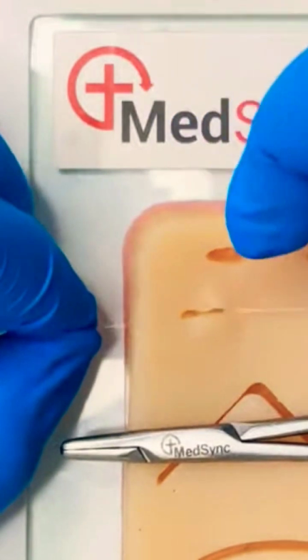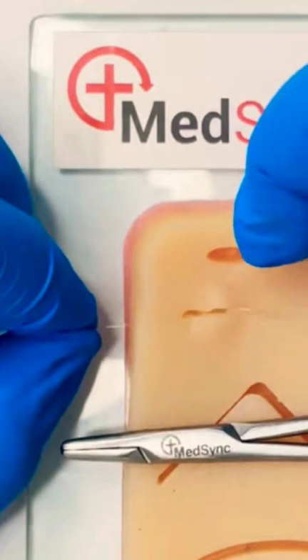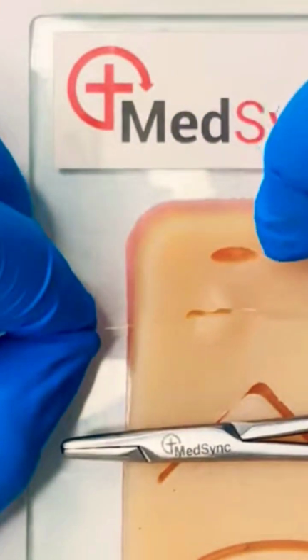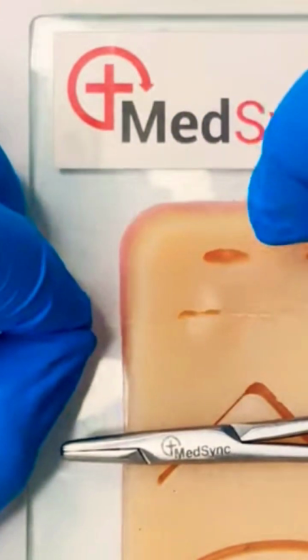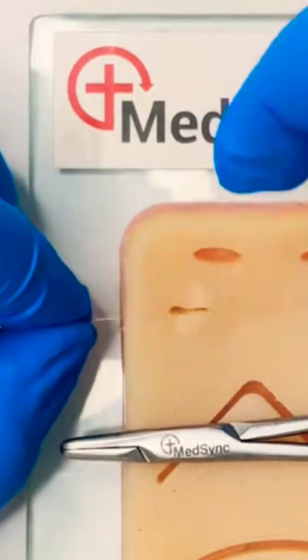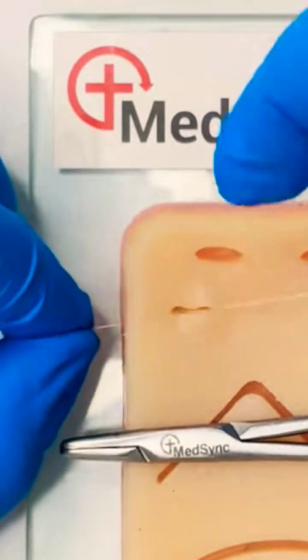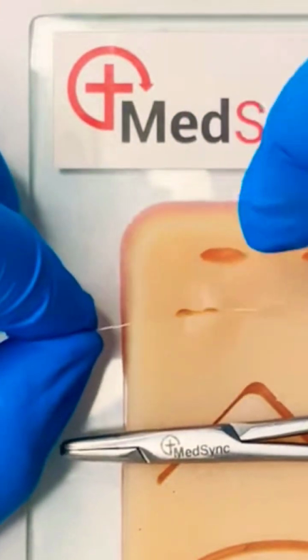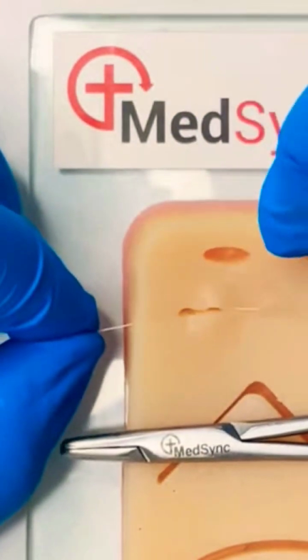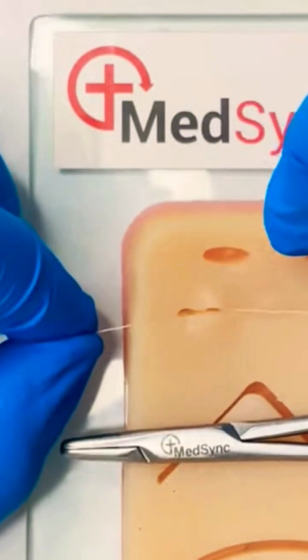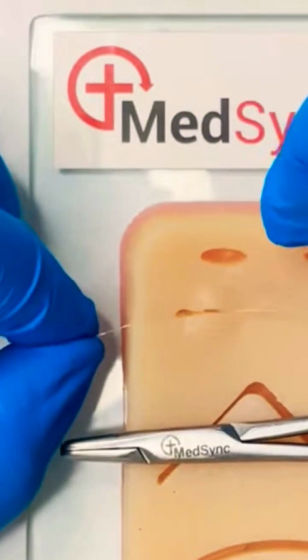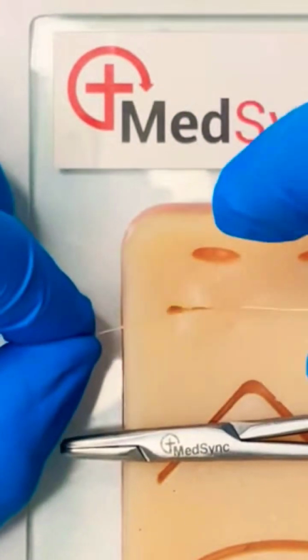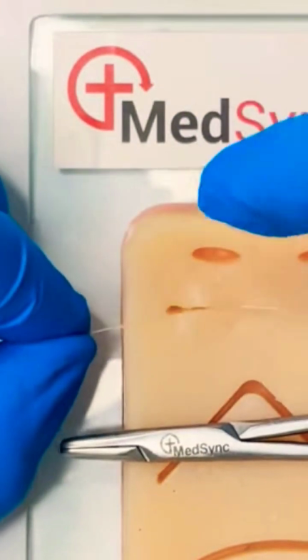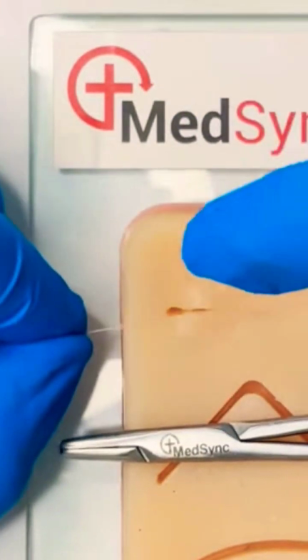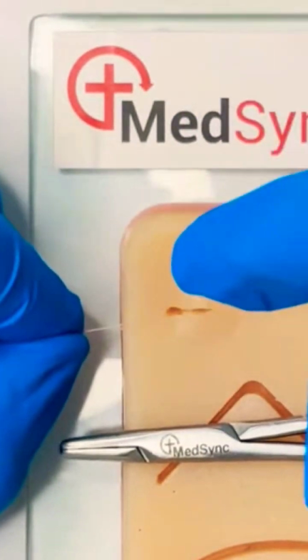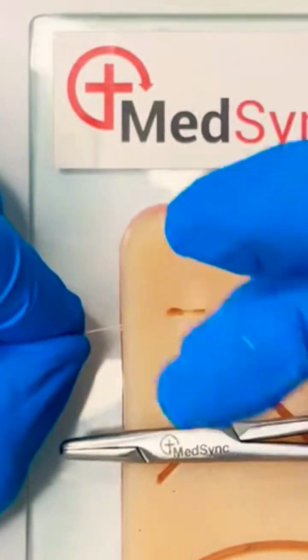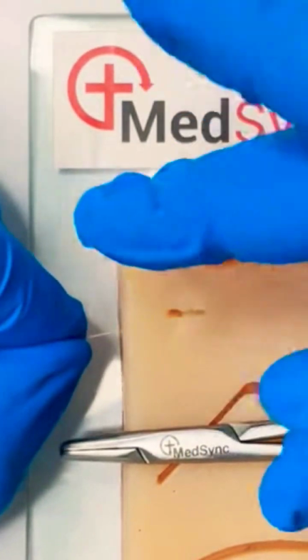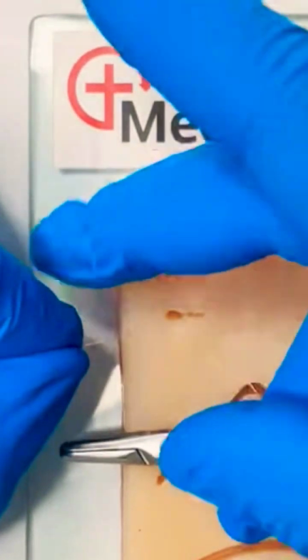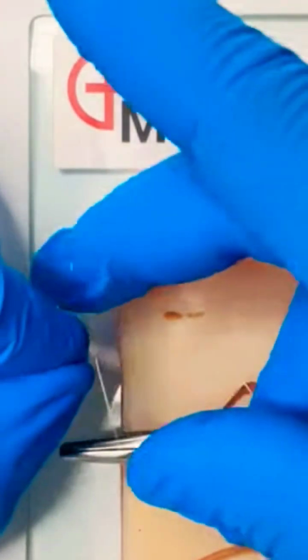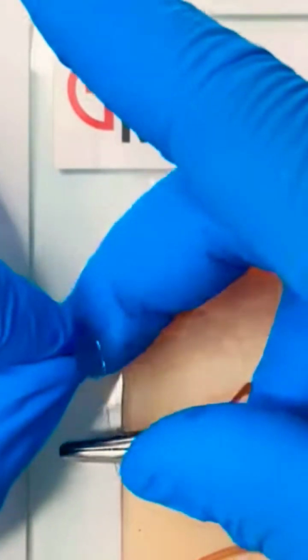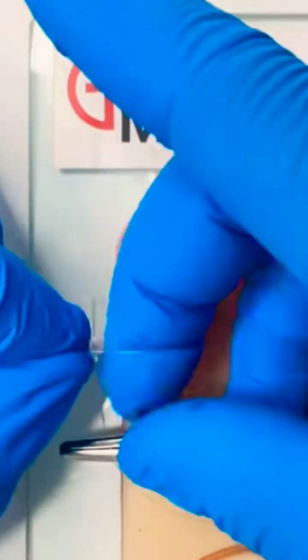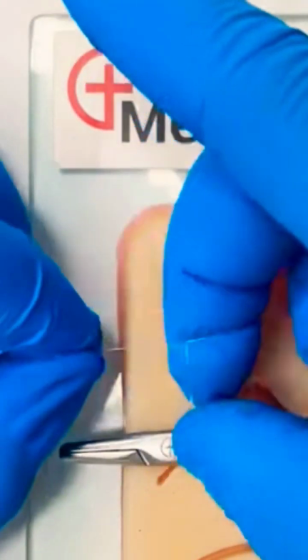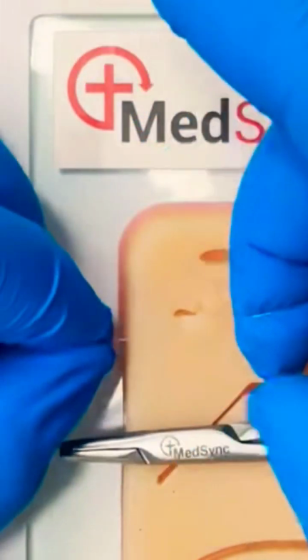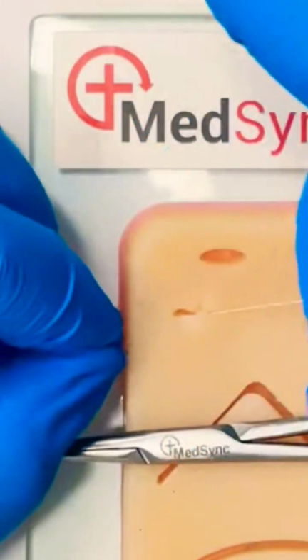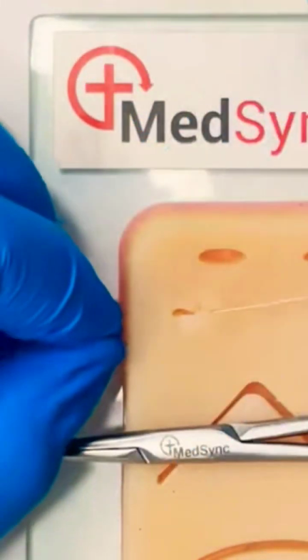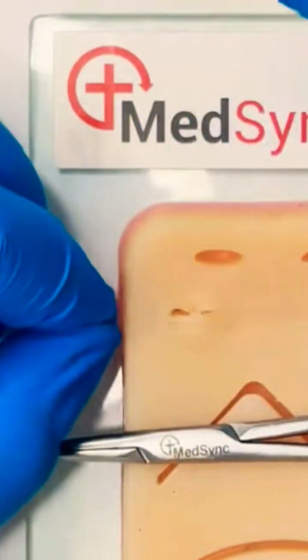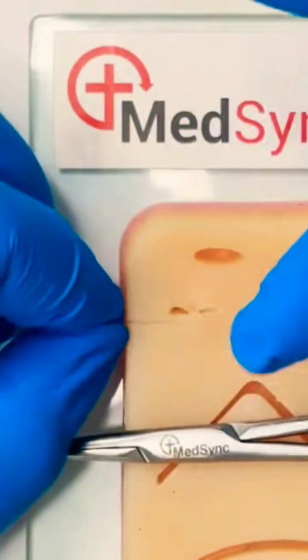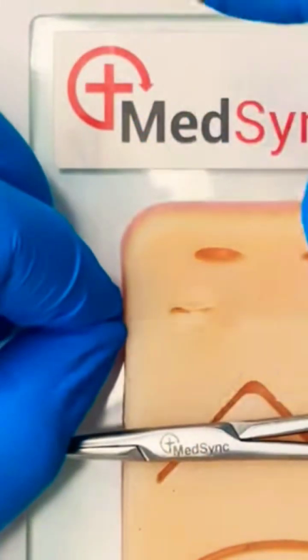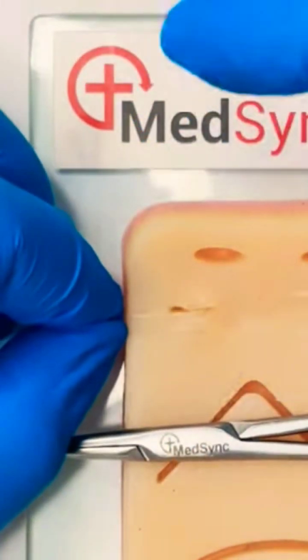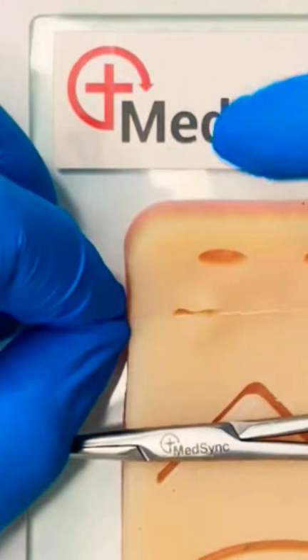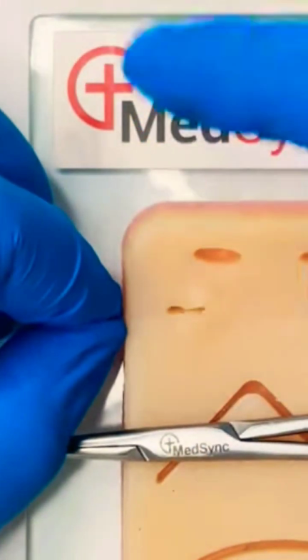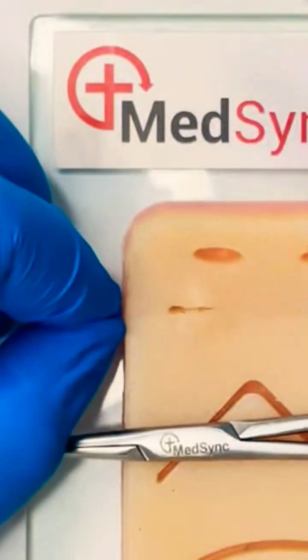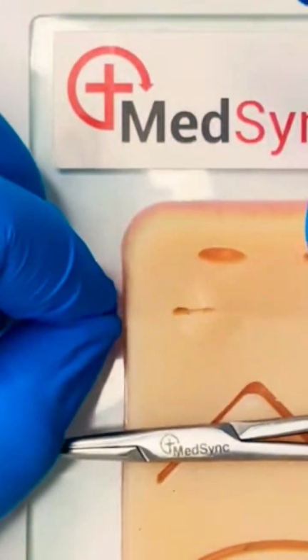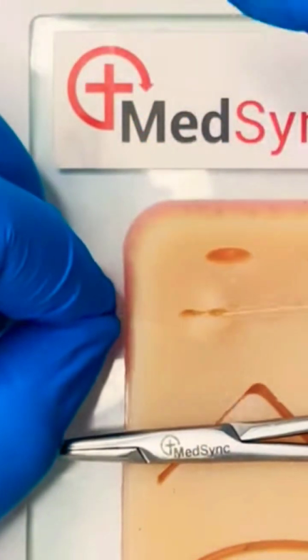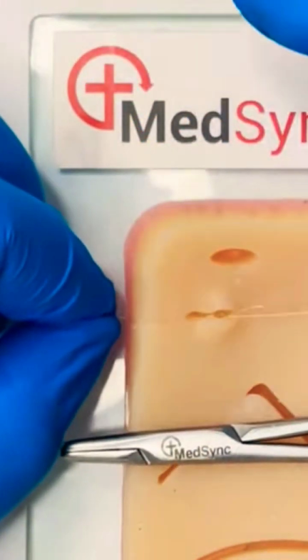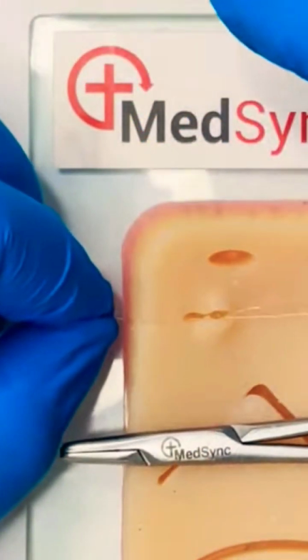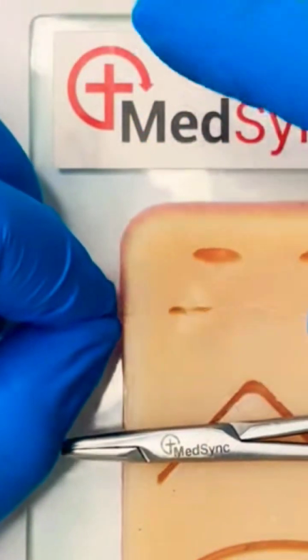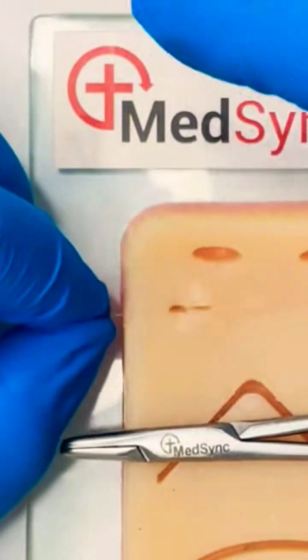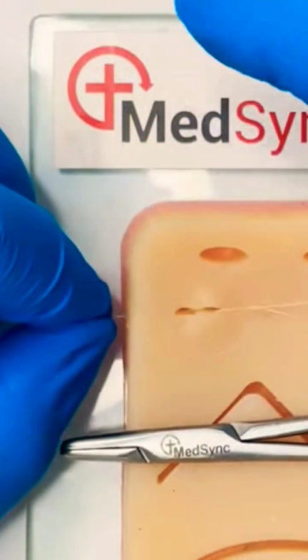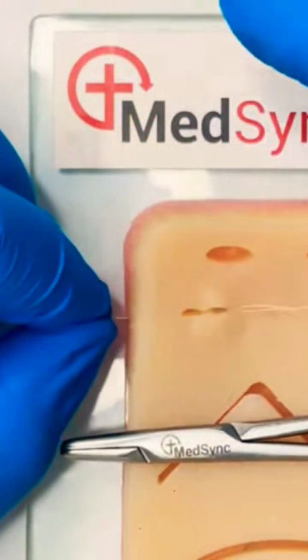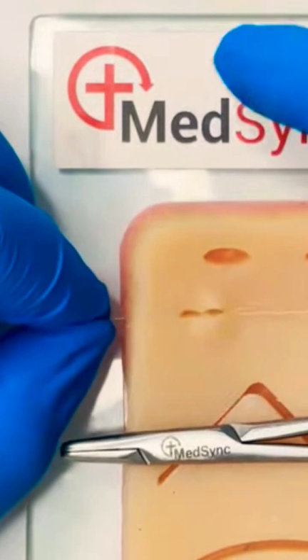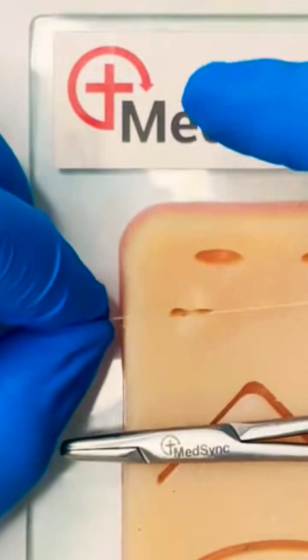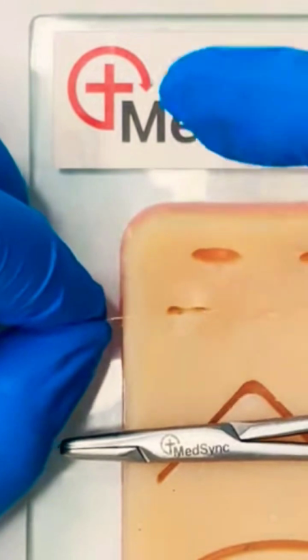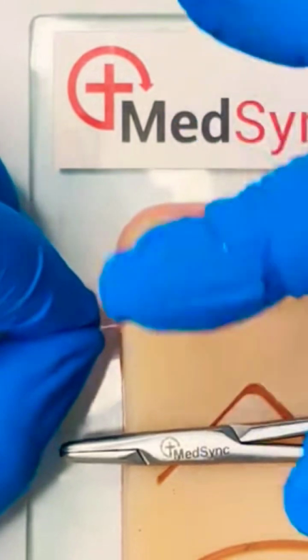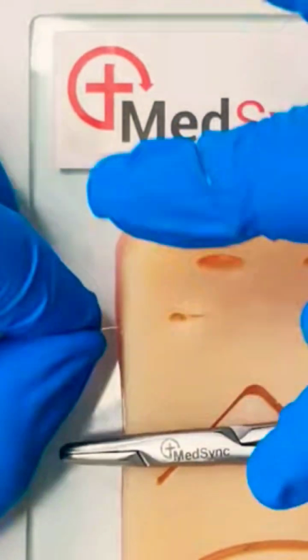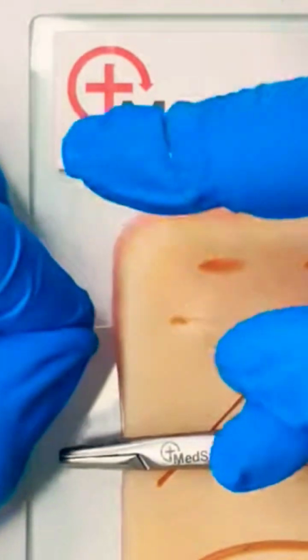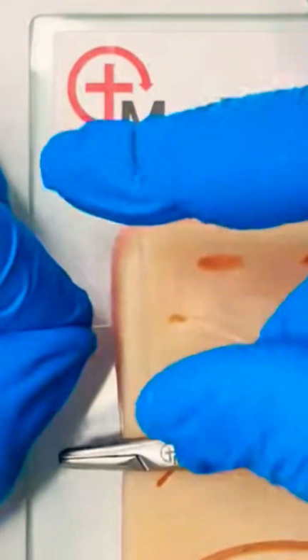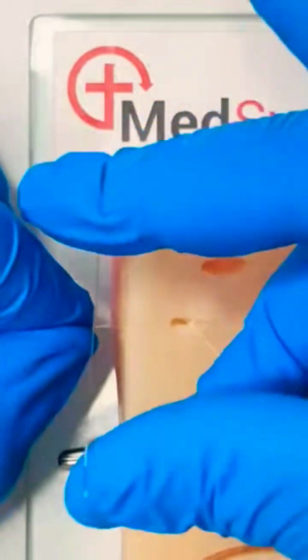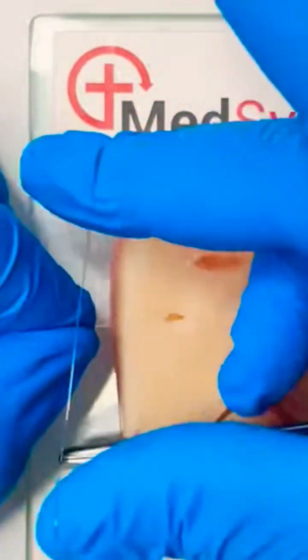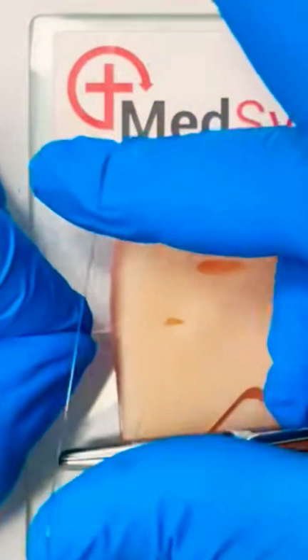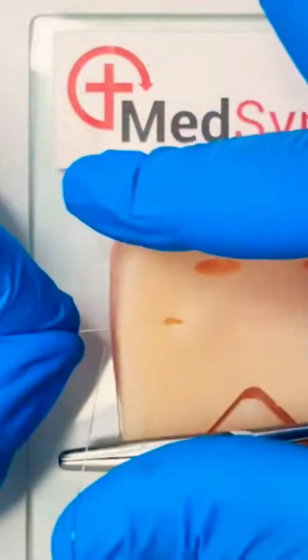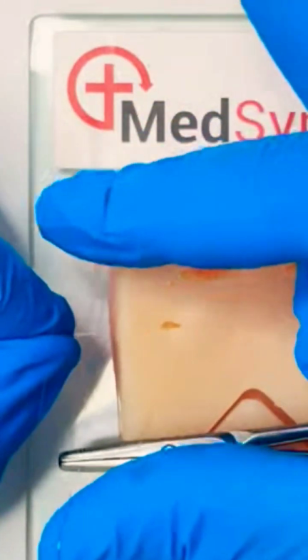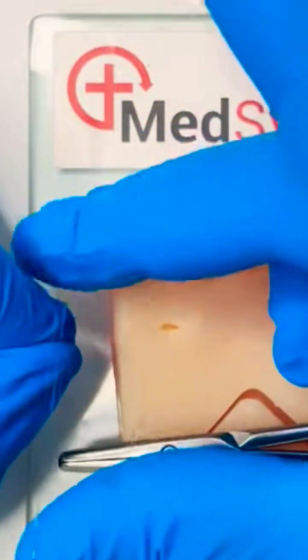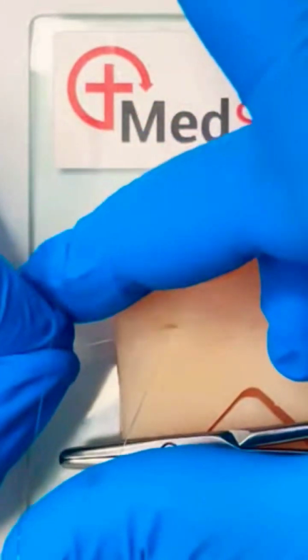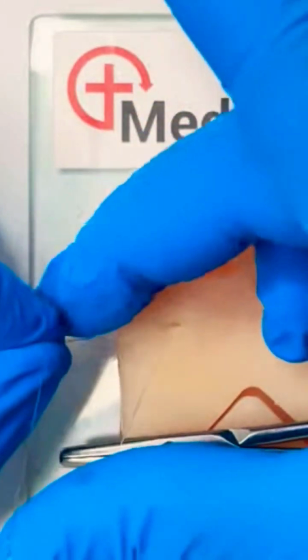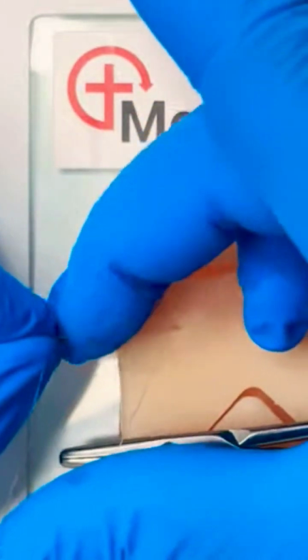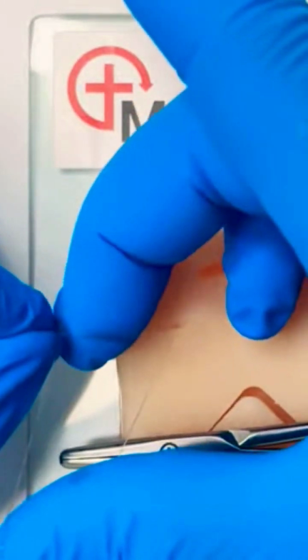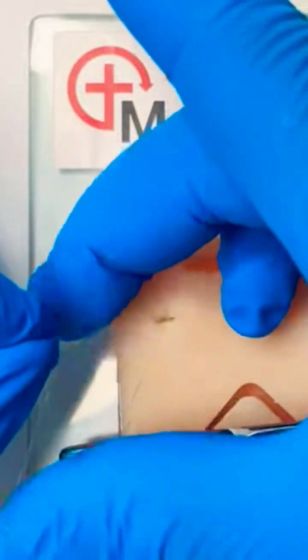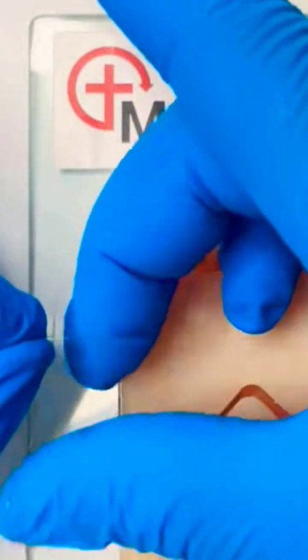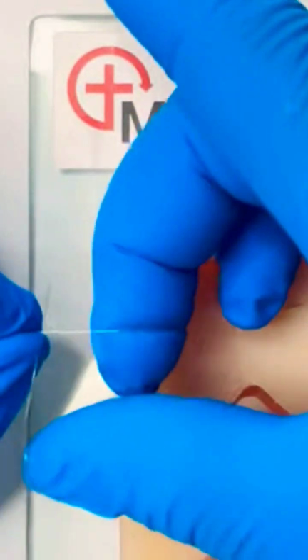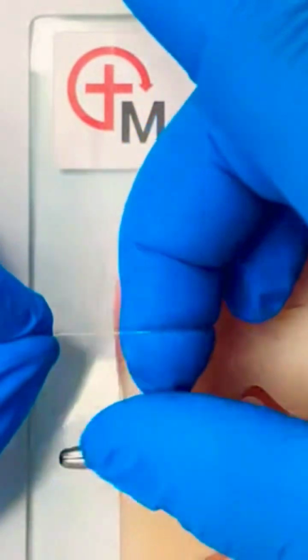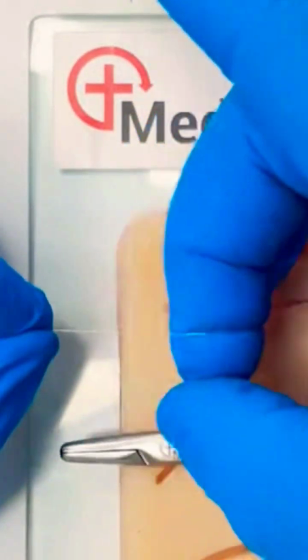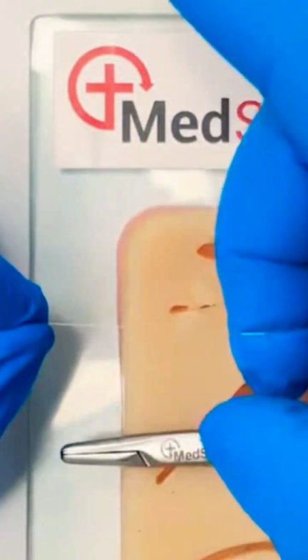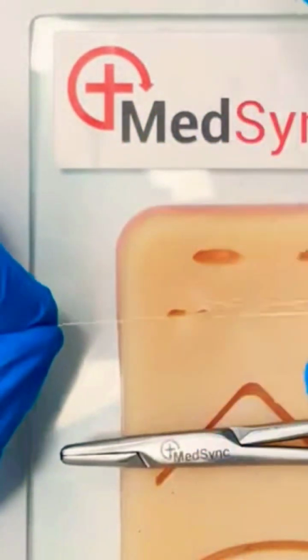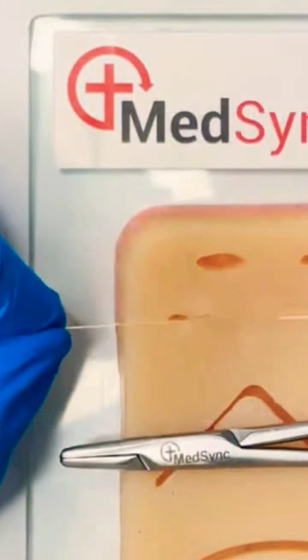This process is repeated four to six times for a monofilament, three to four times for a braided suture.